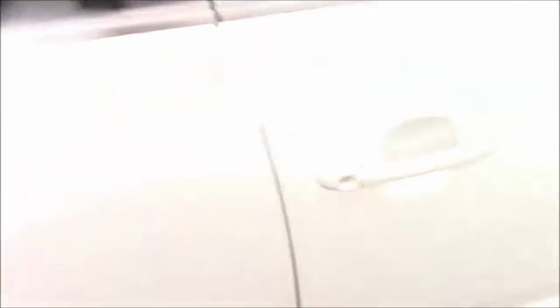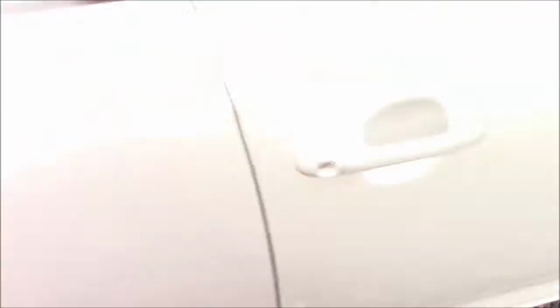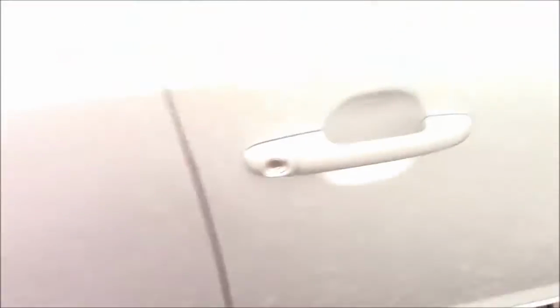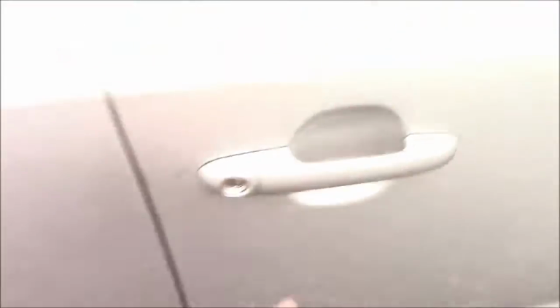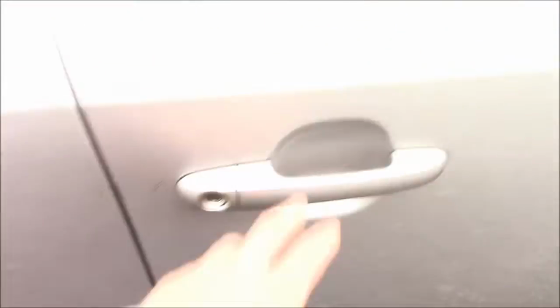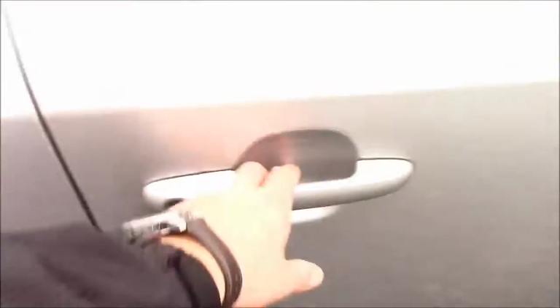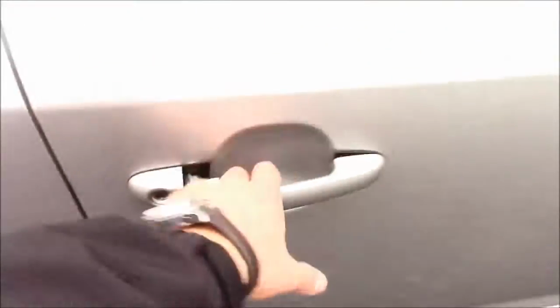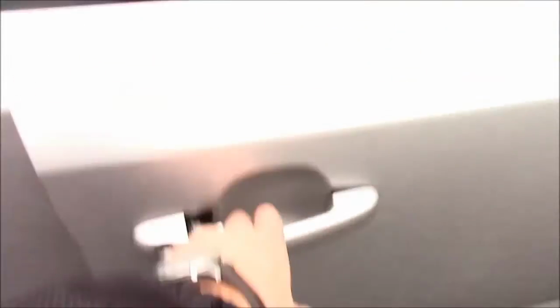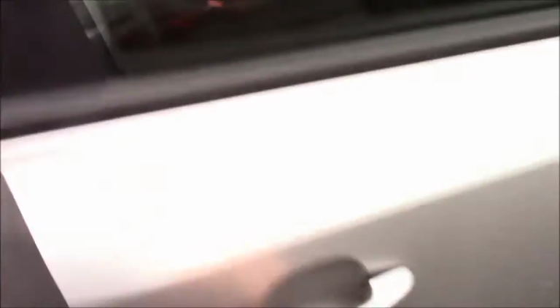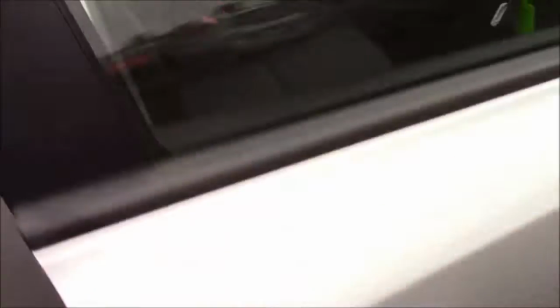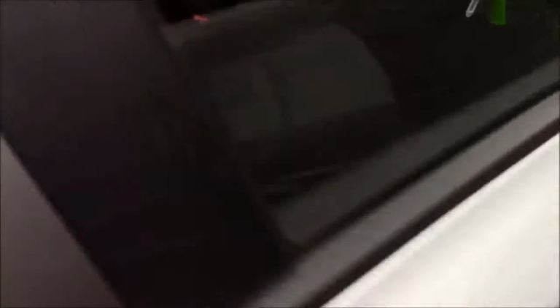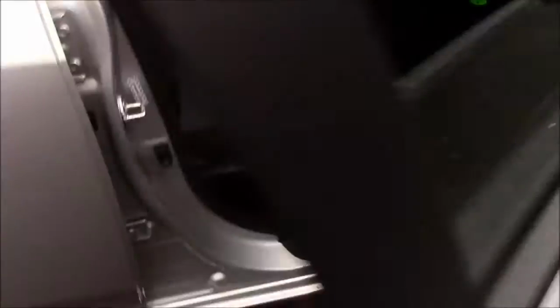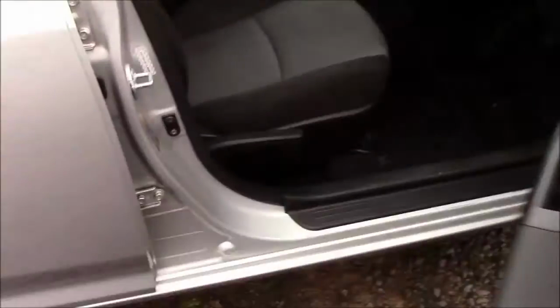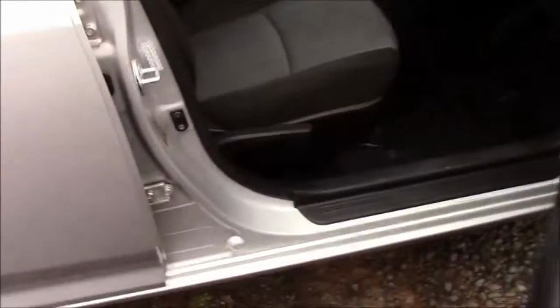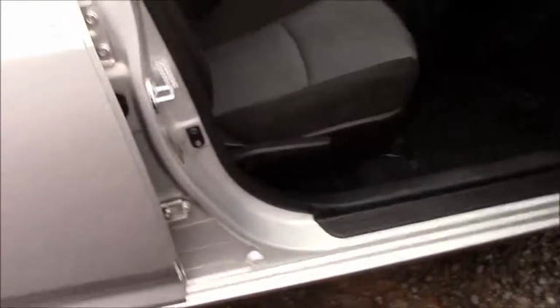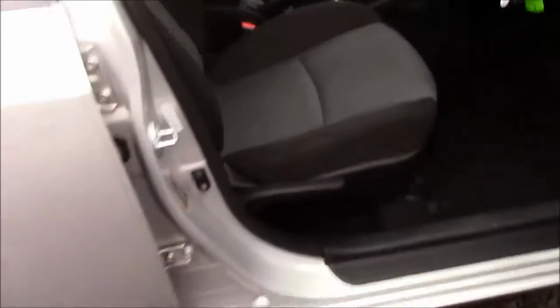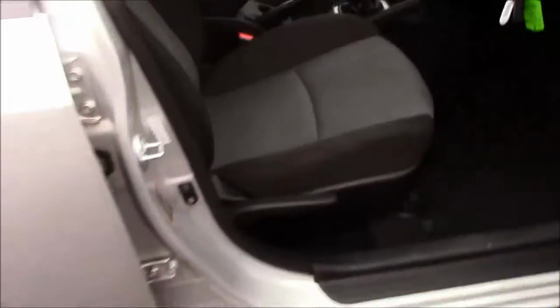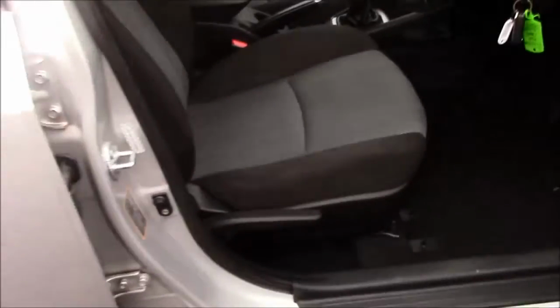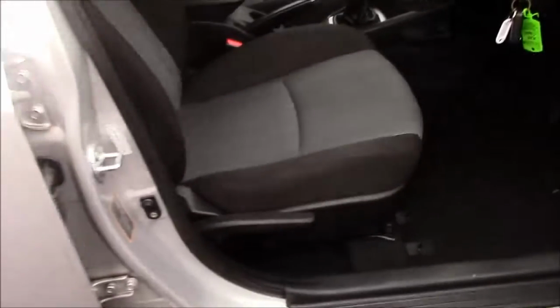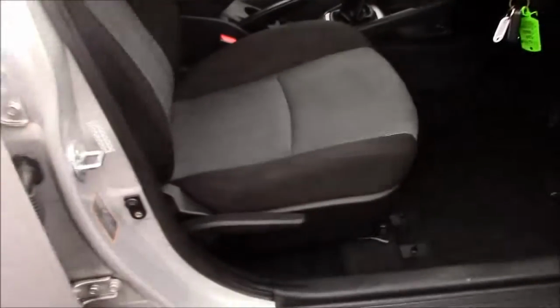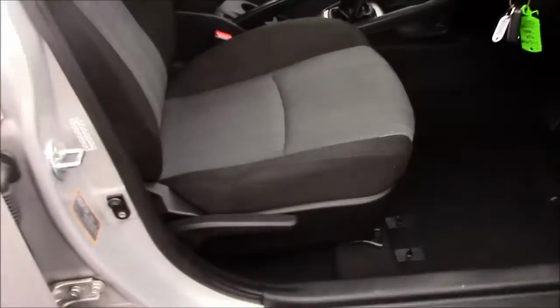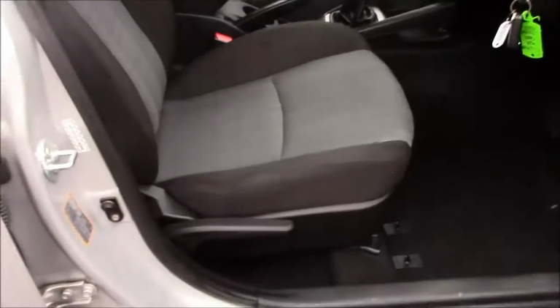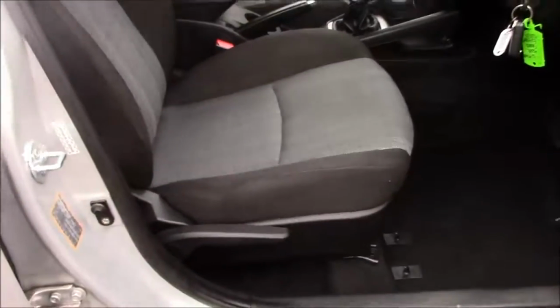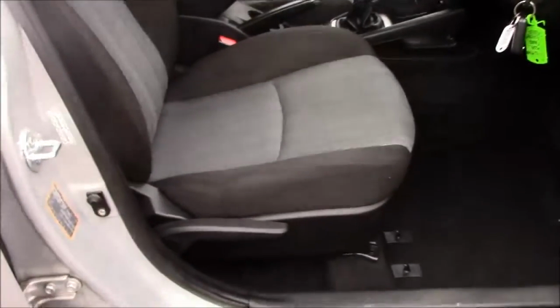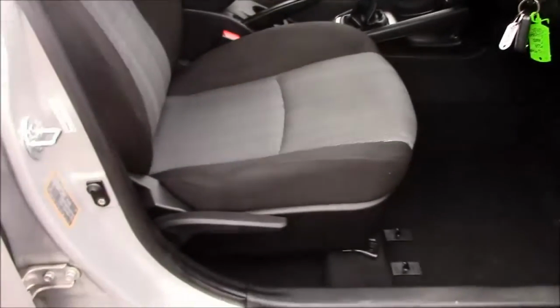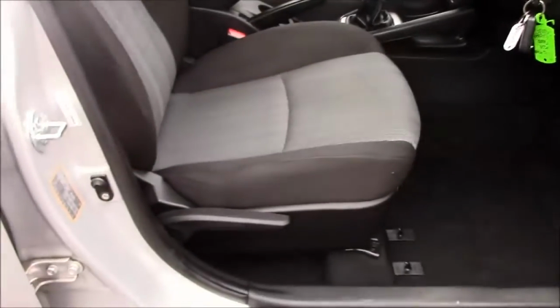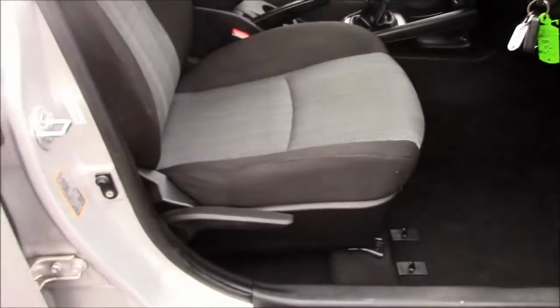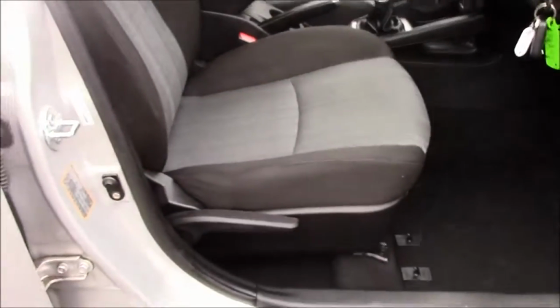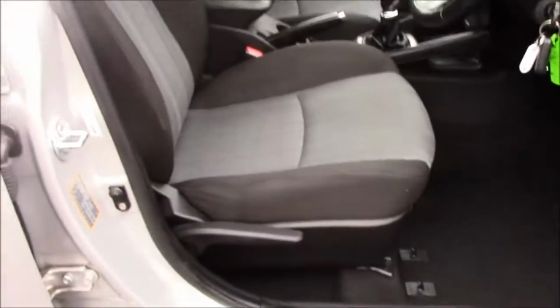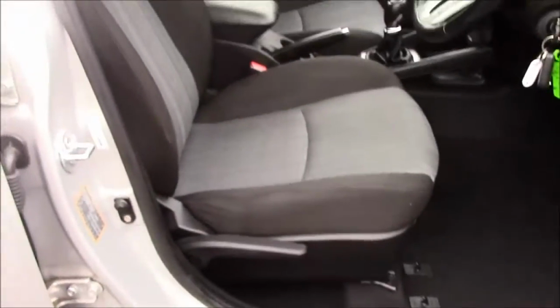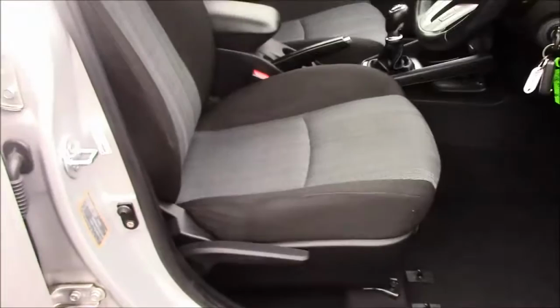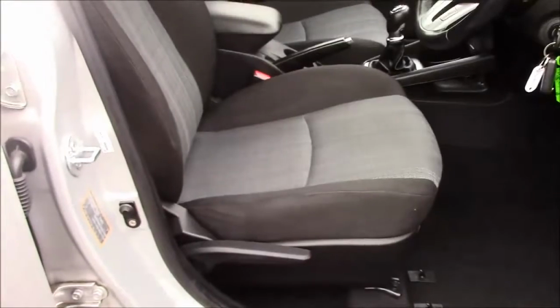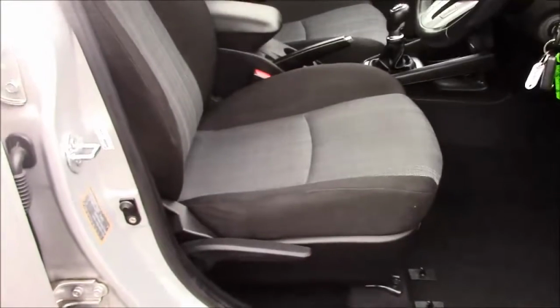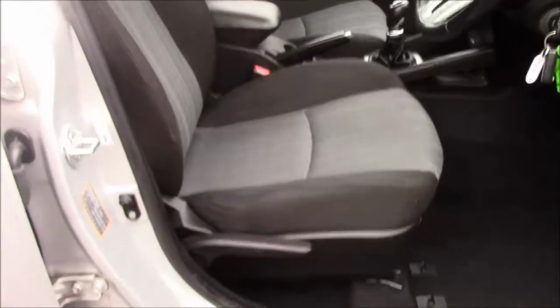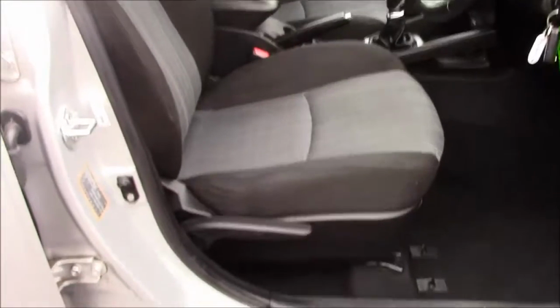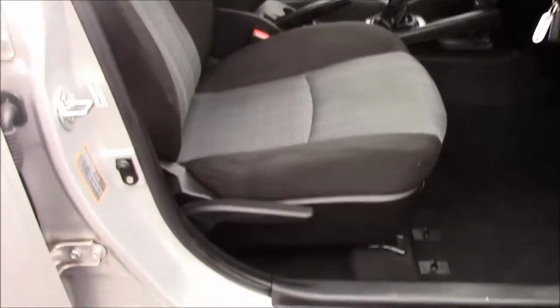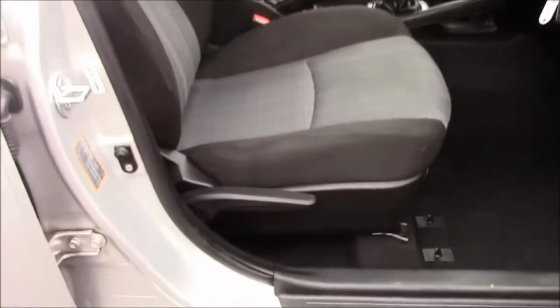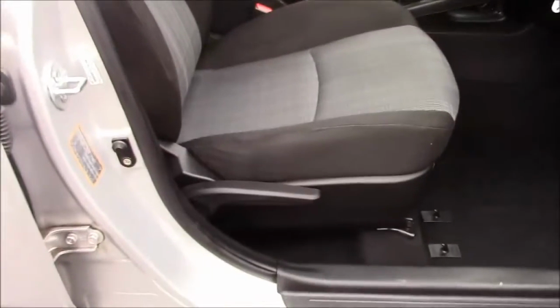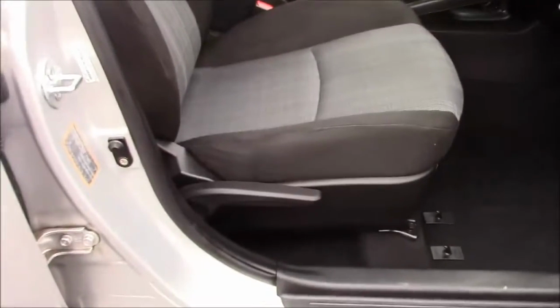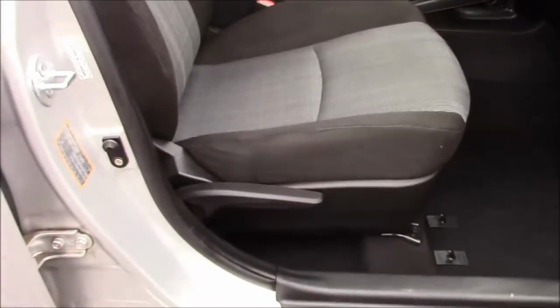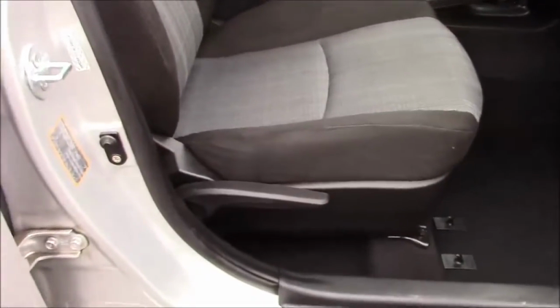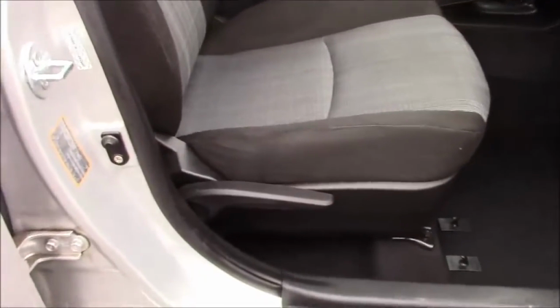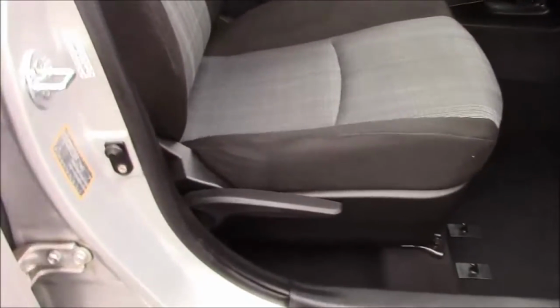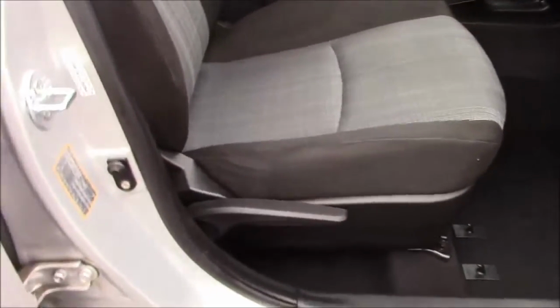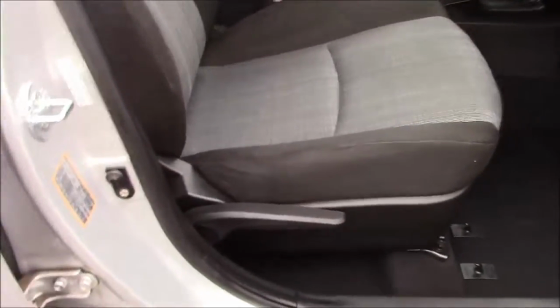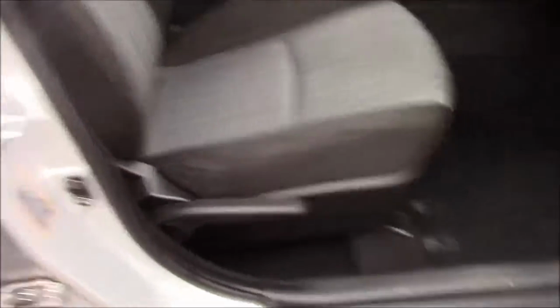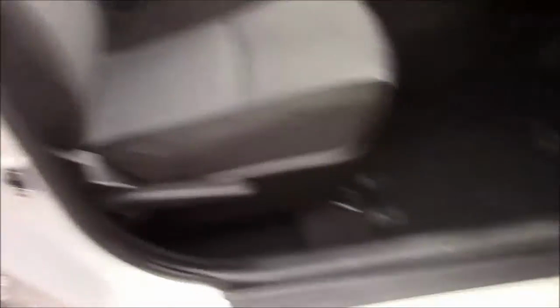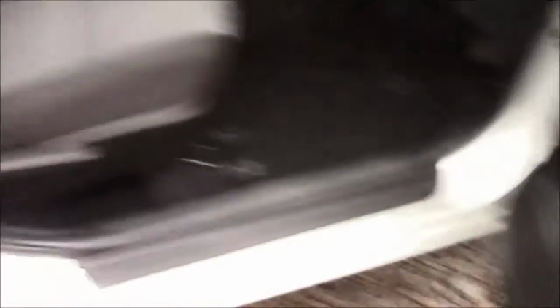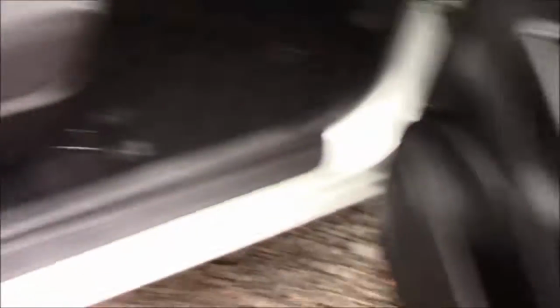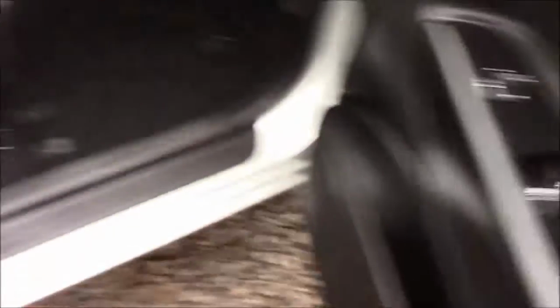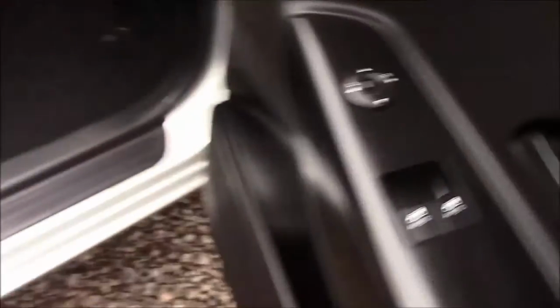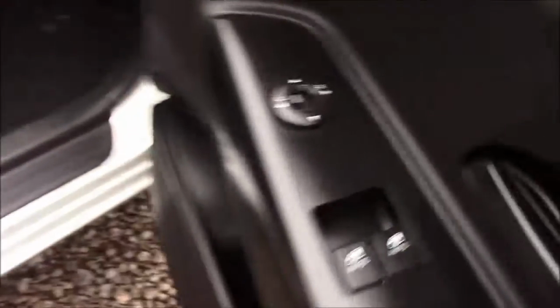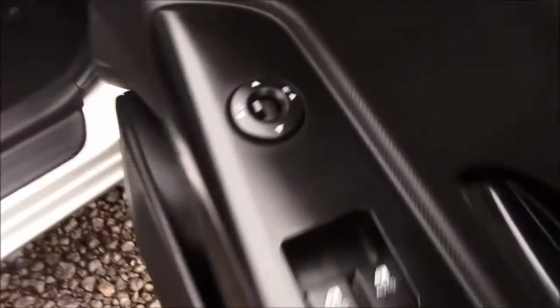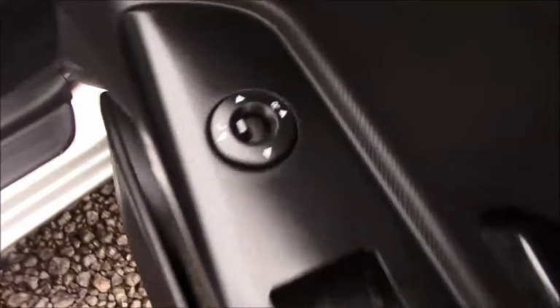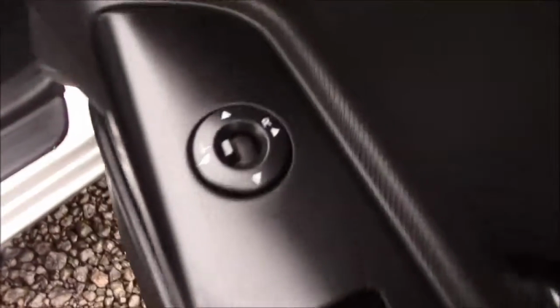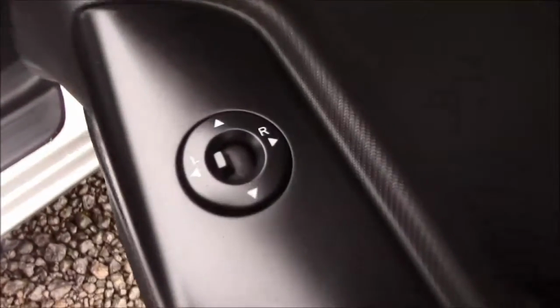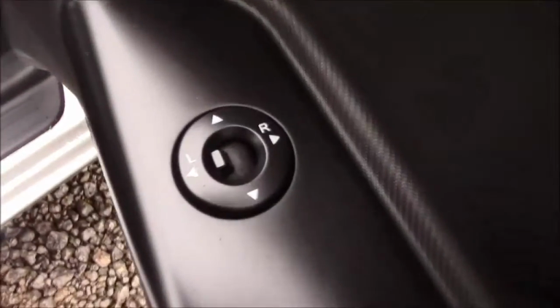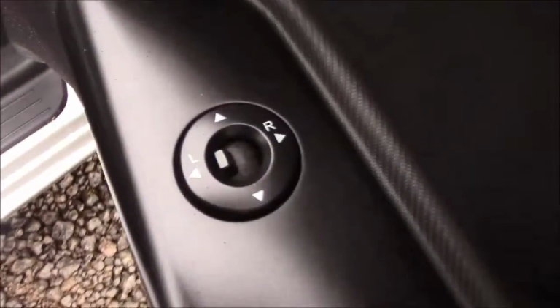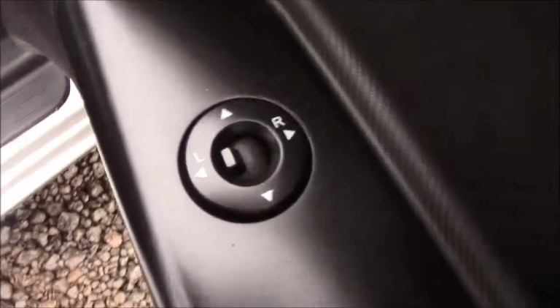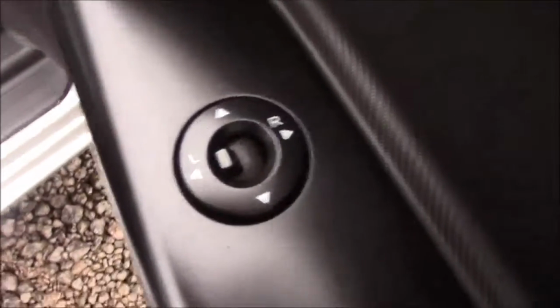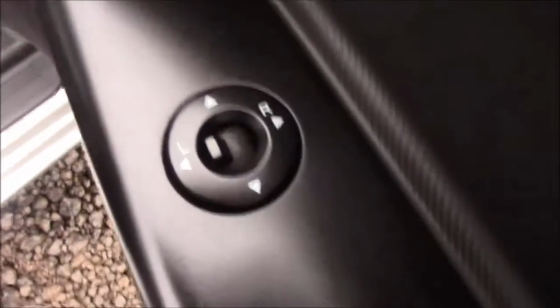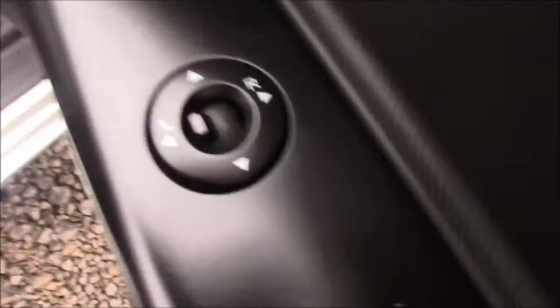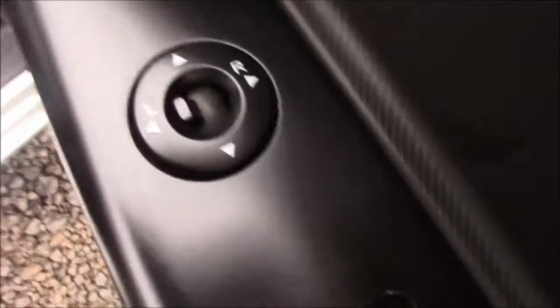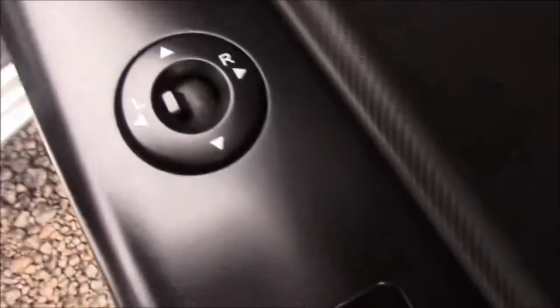Moving into the front of the vehicle, we have the same cloth interior with a height-adjustable driver's seat, and on the driver's door you'll find your electric window adjustments.